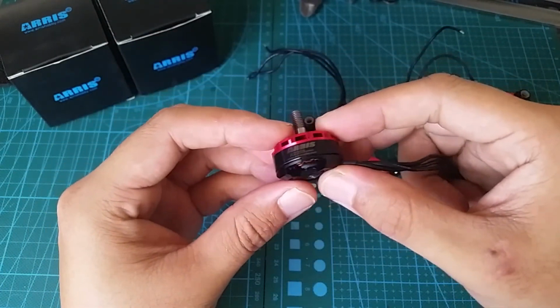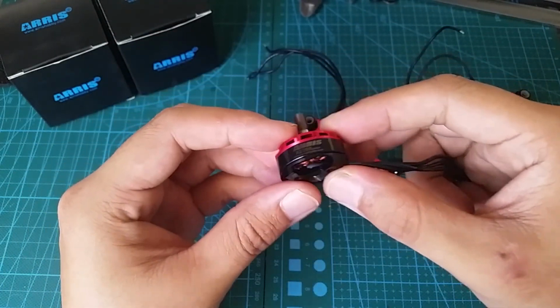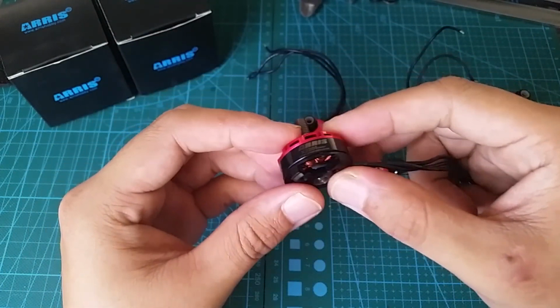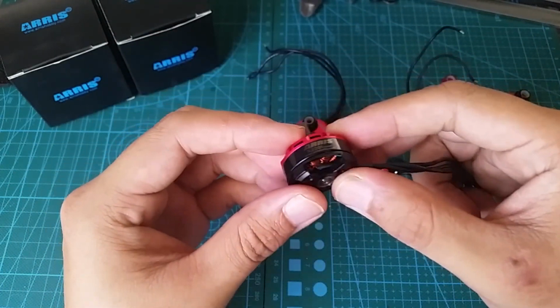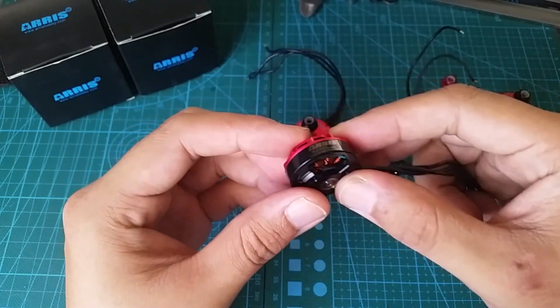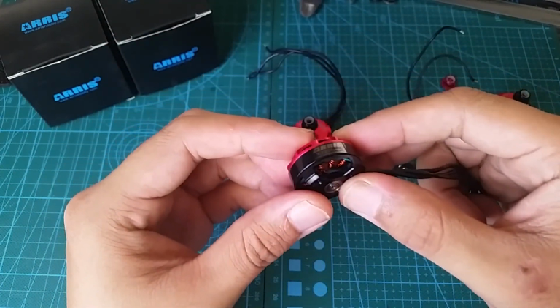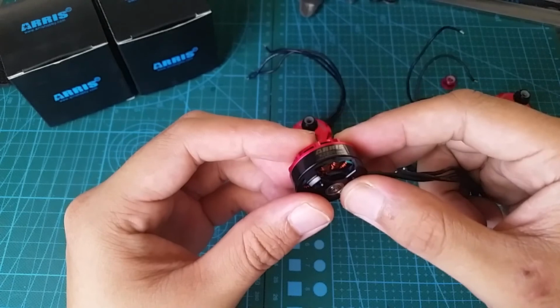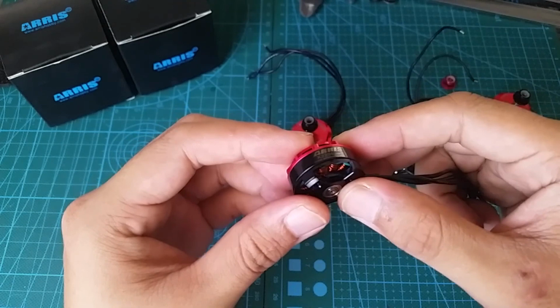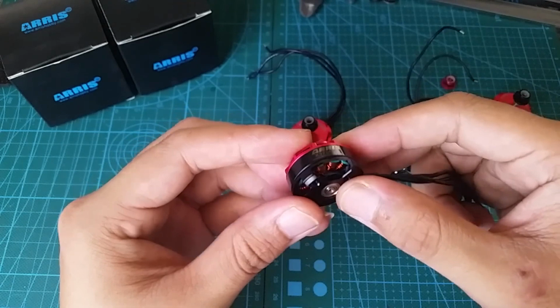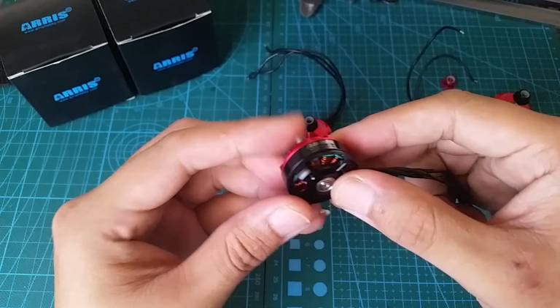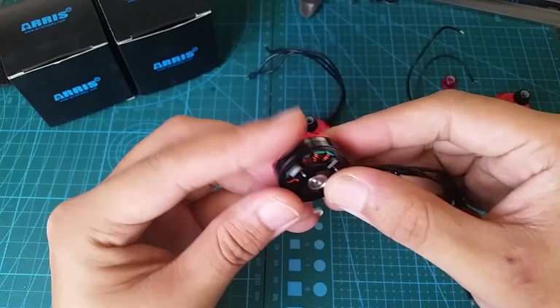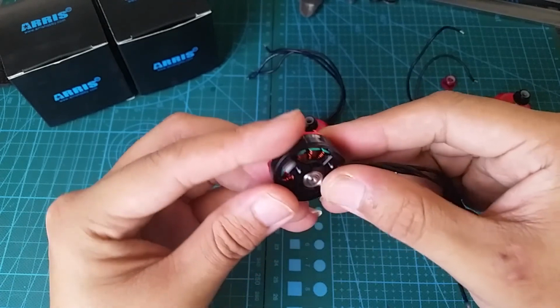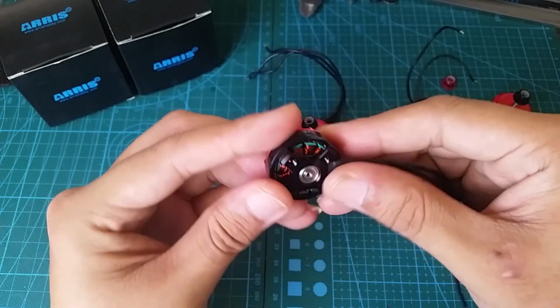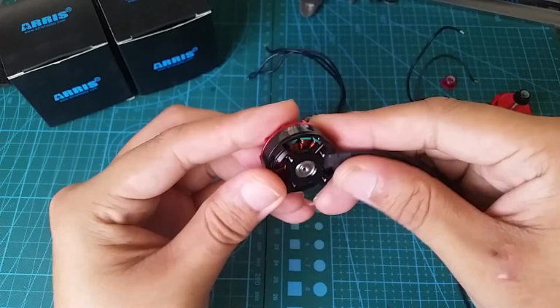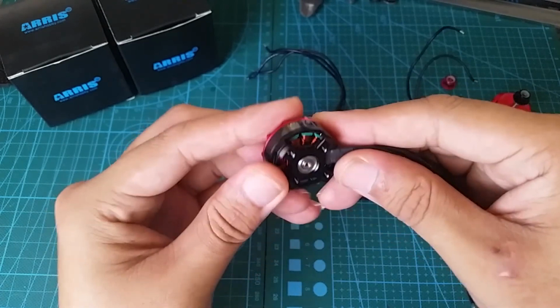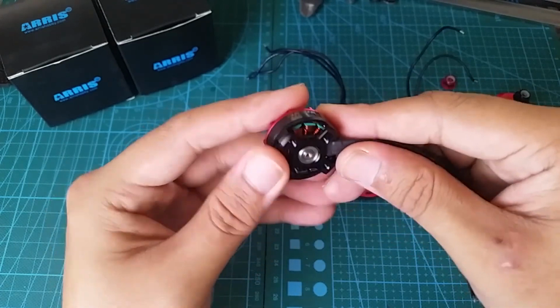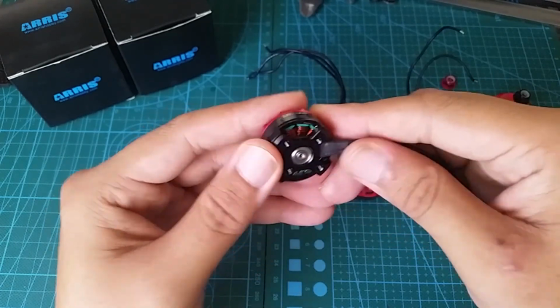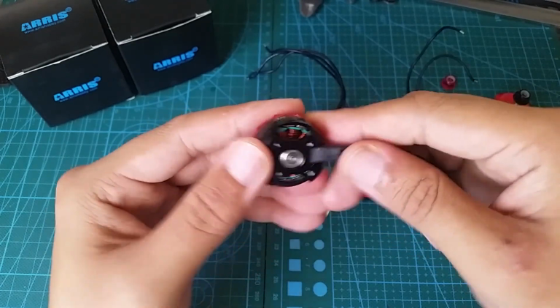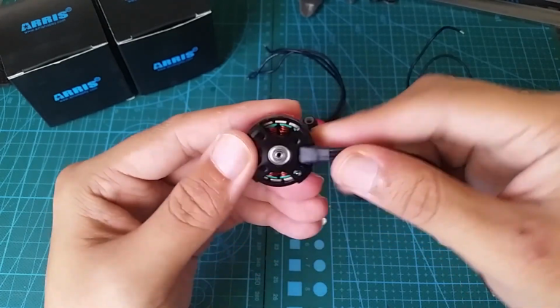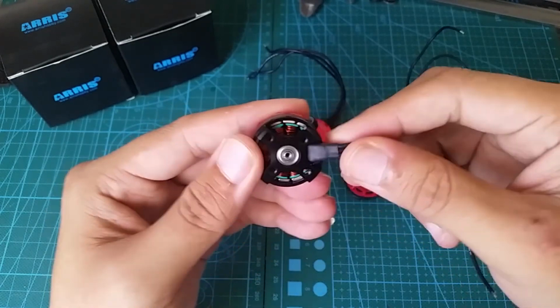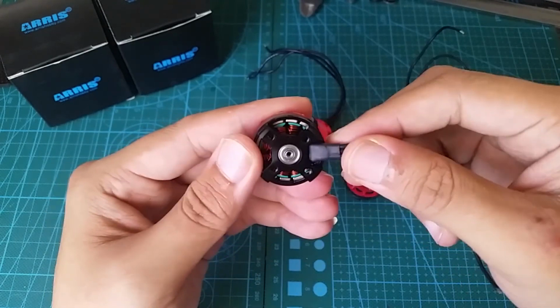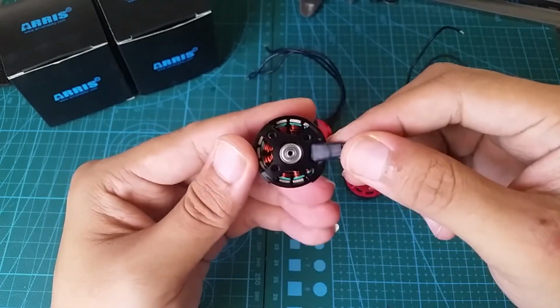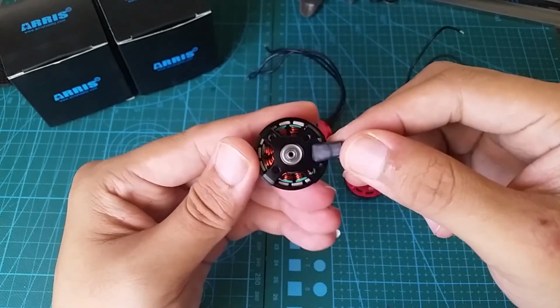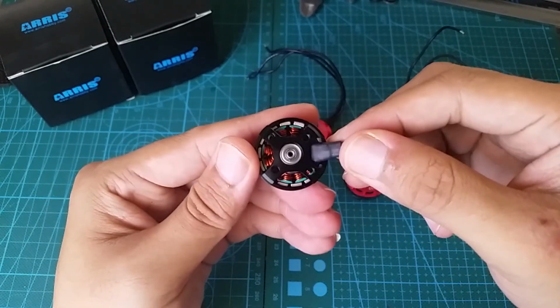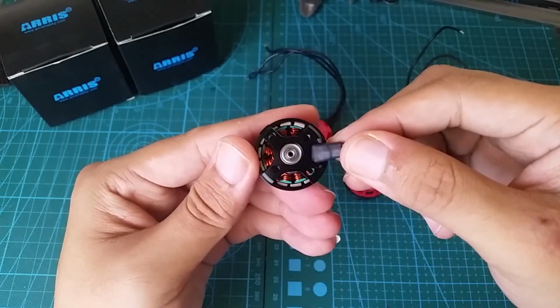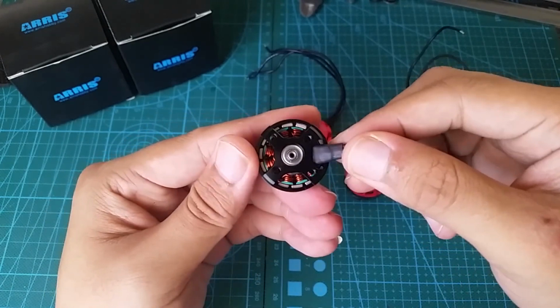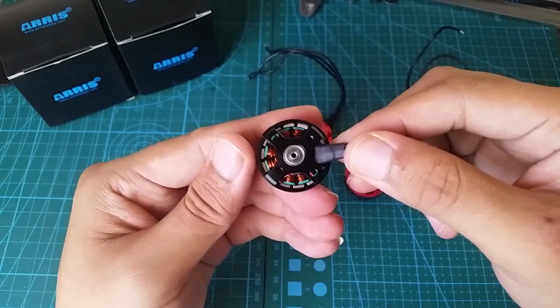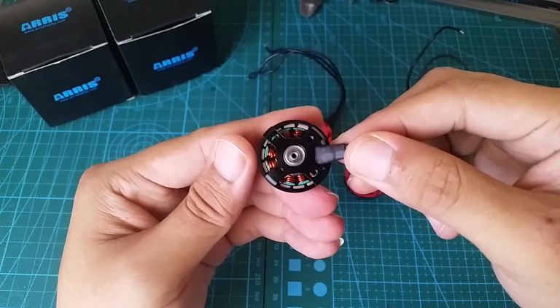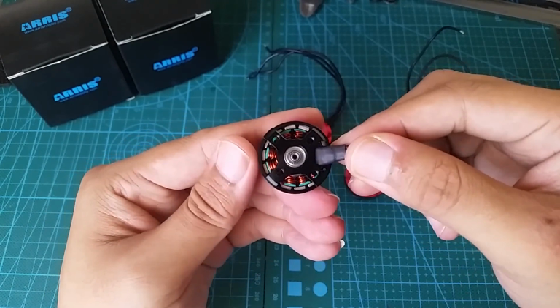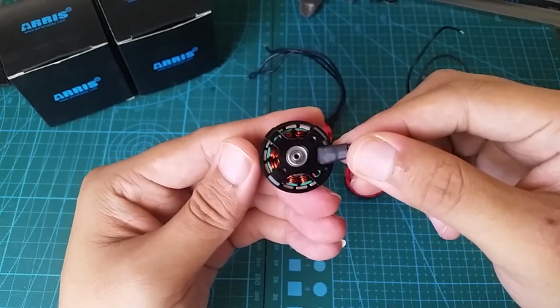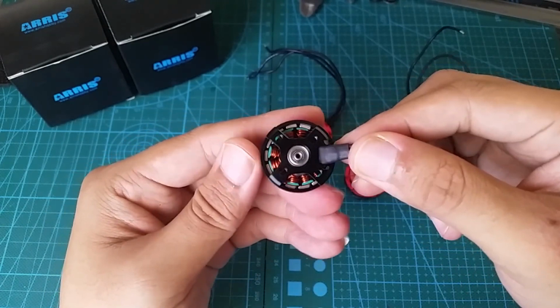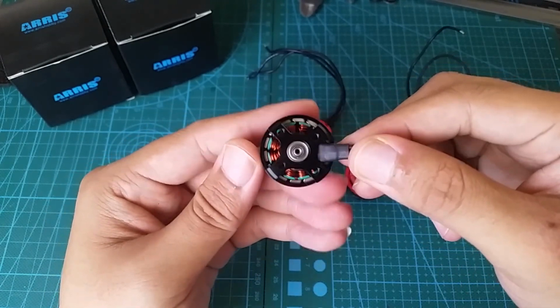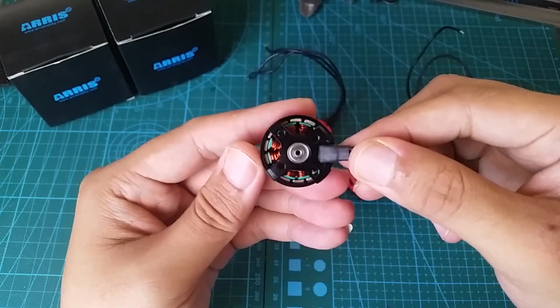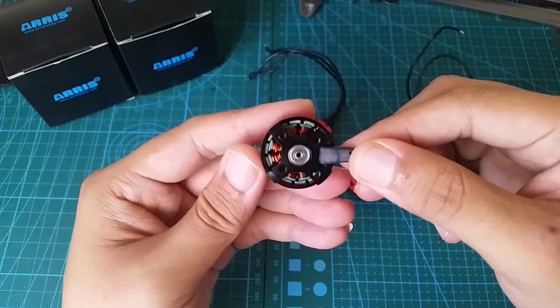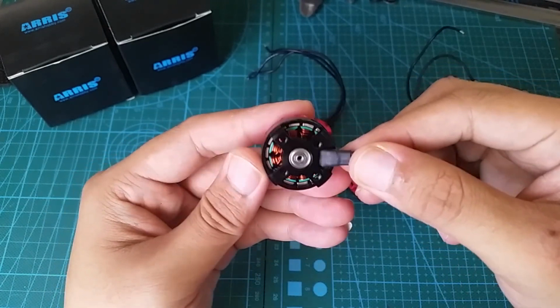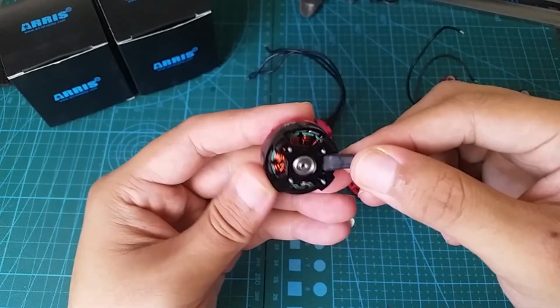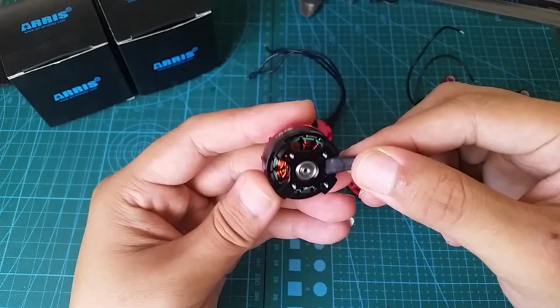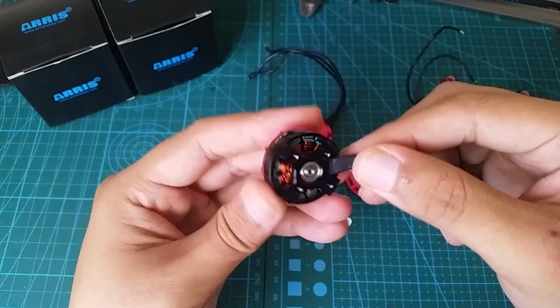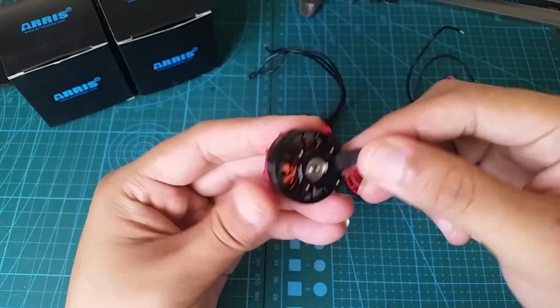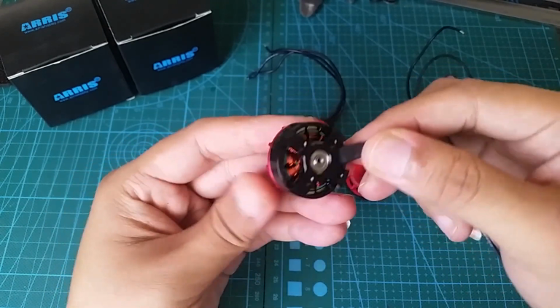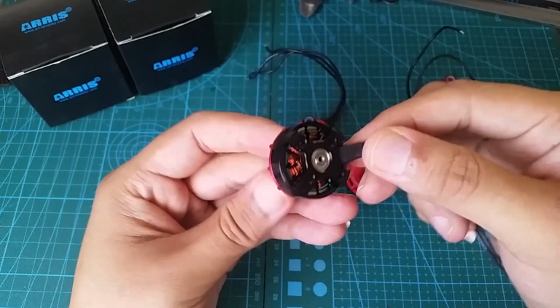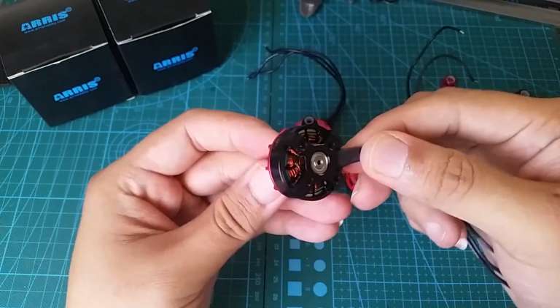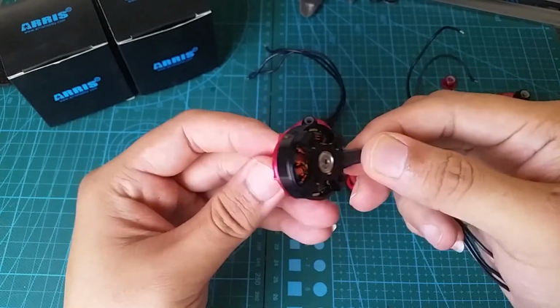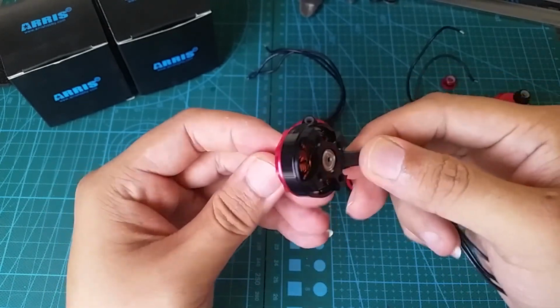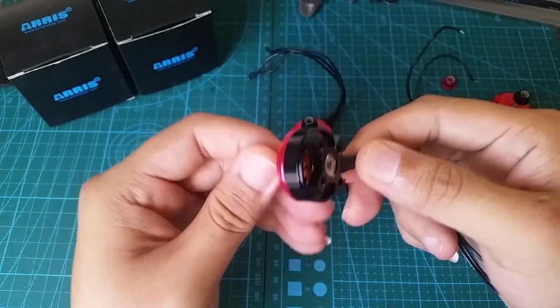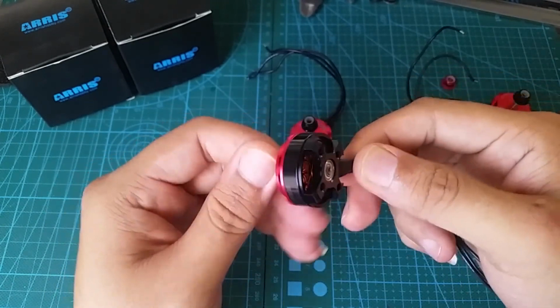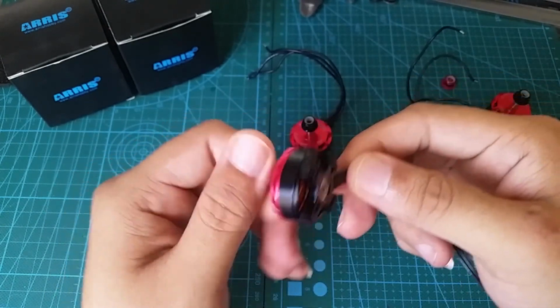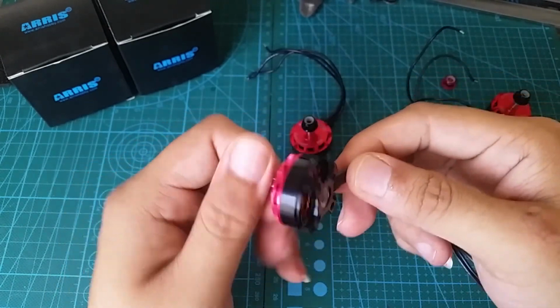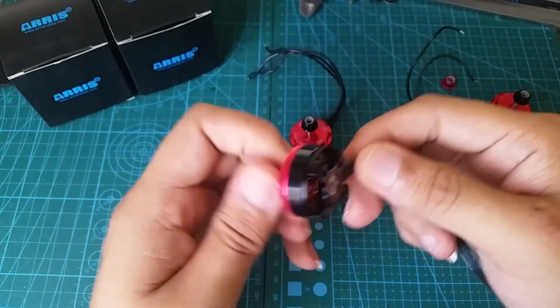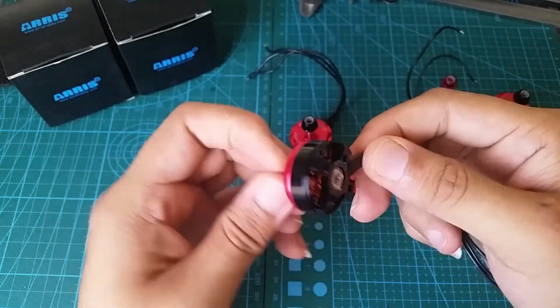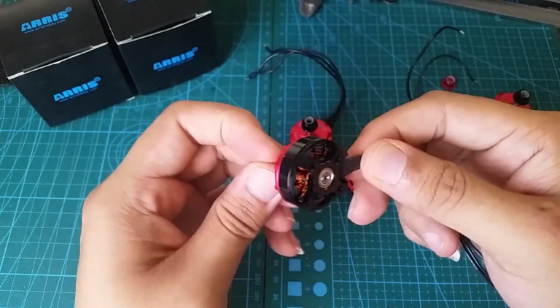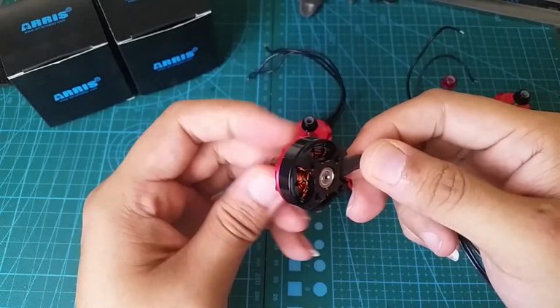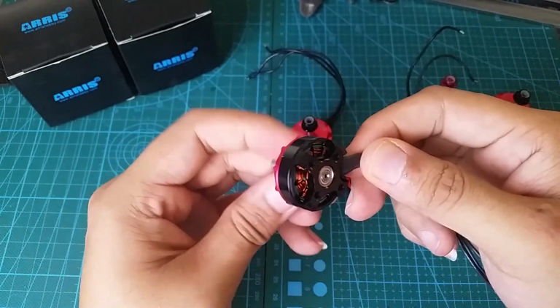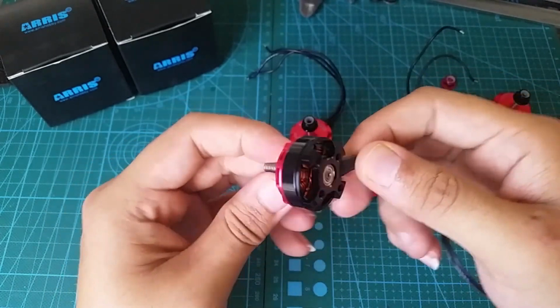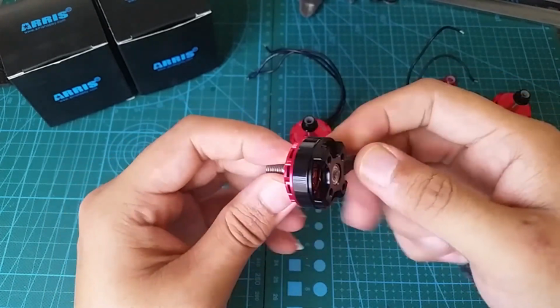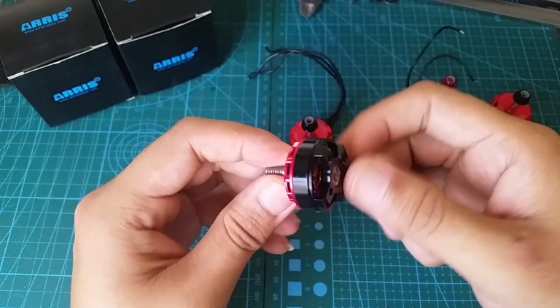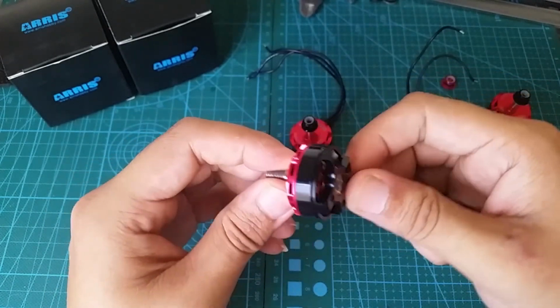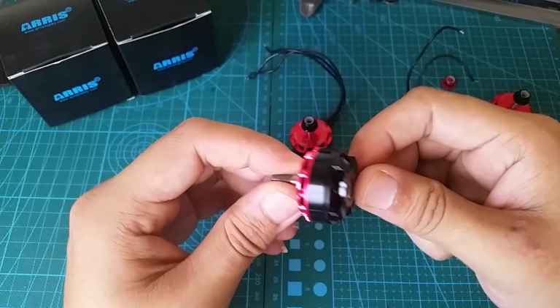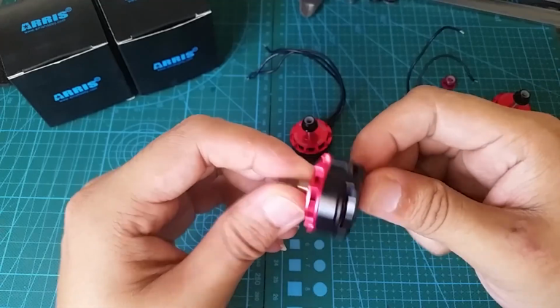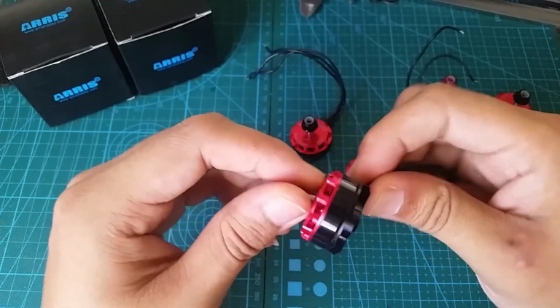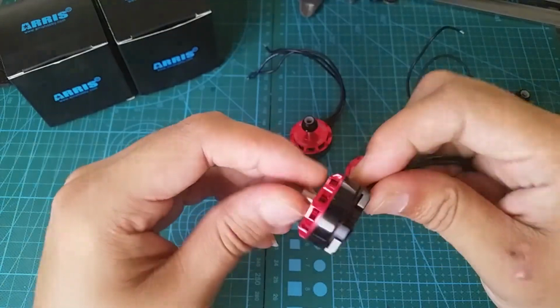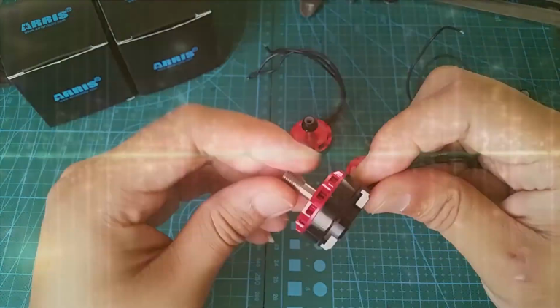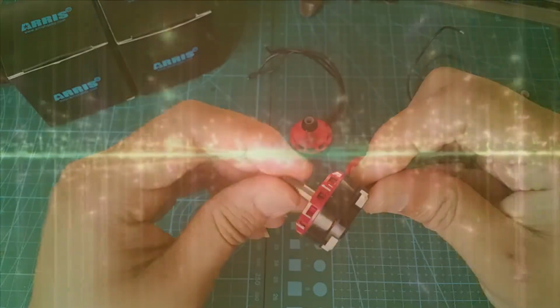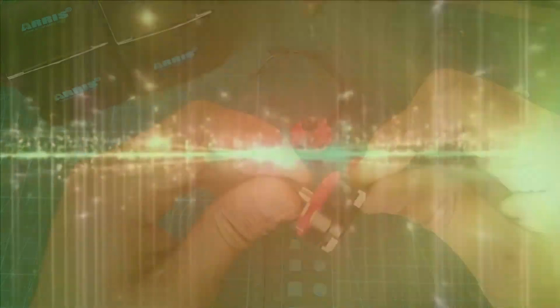Thrust test aside, to truly see how these perform, they need to be flown. So let's head to the park and see how they feel.